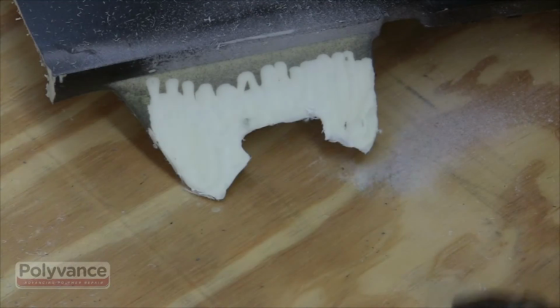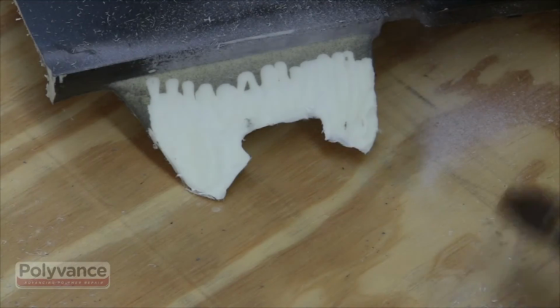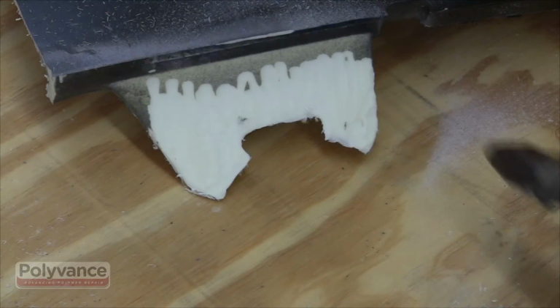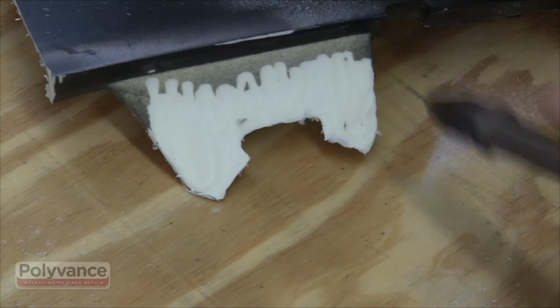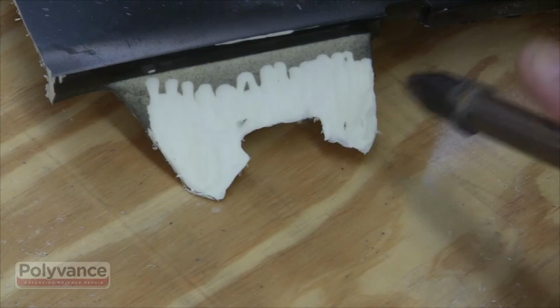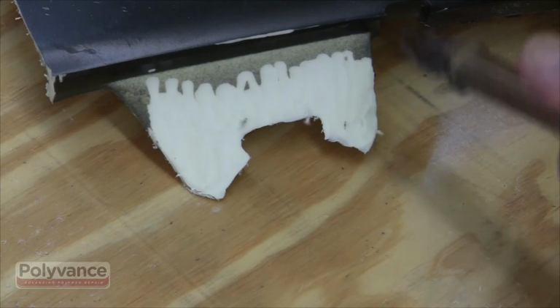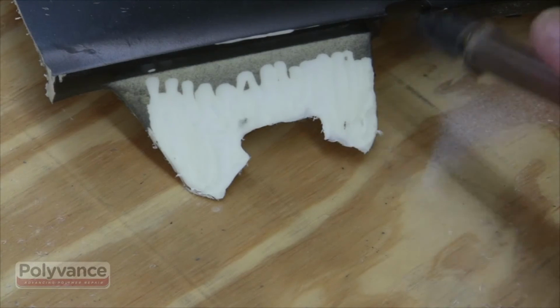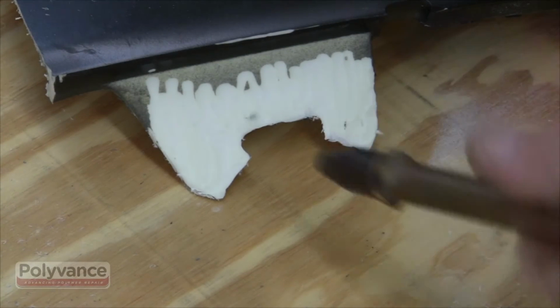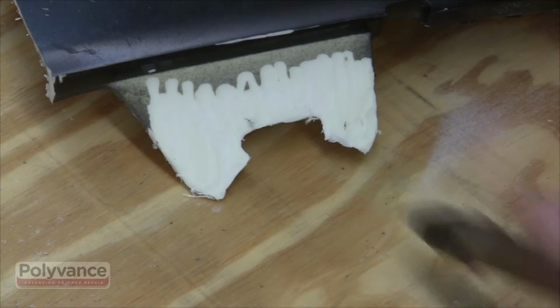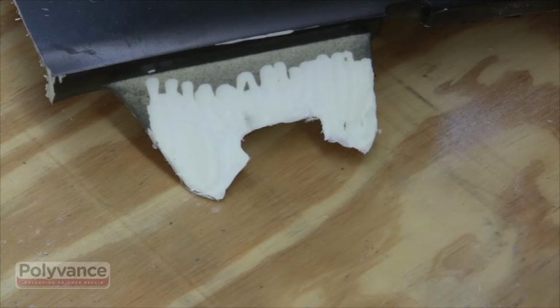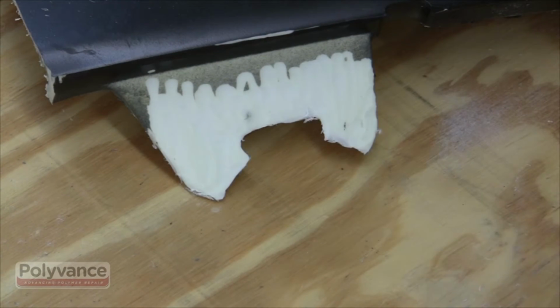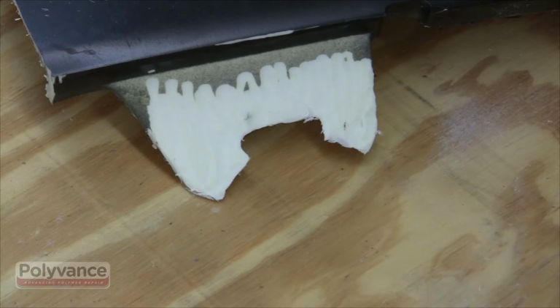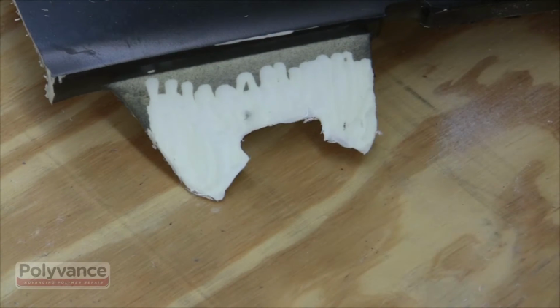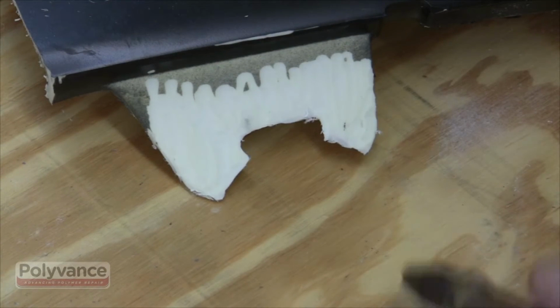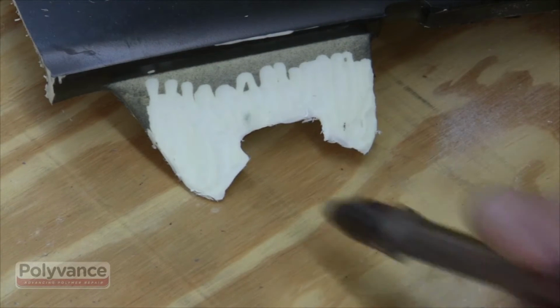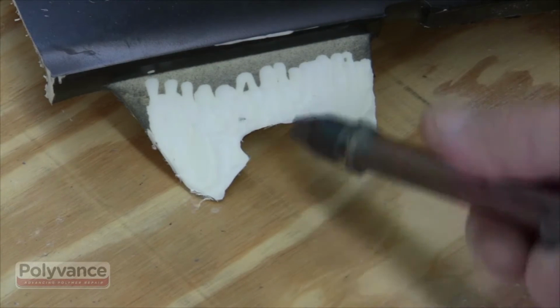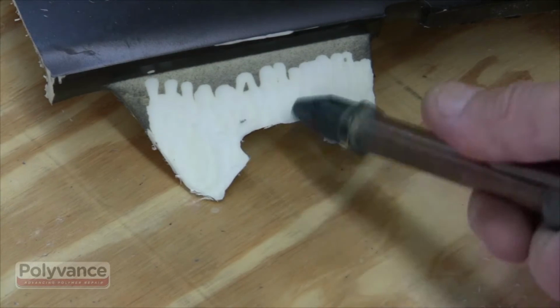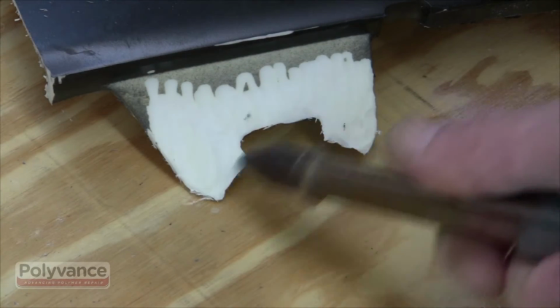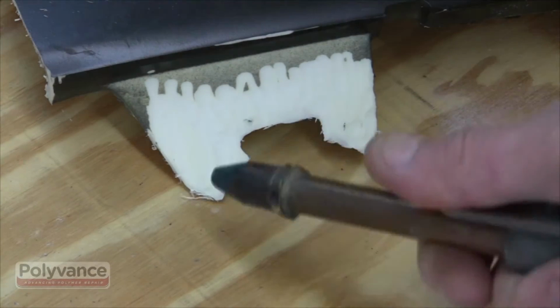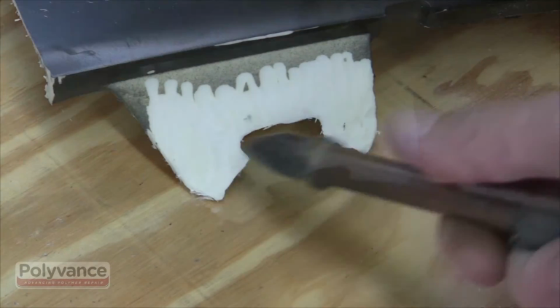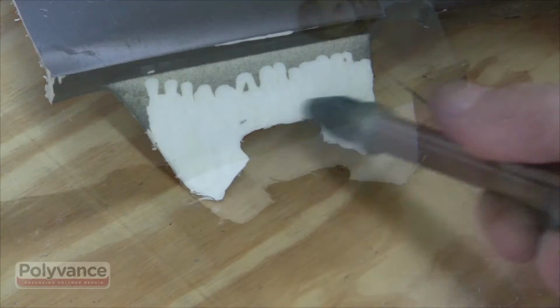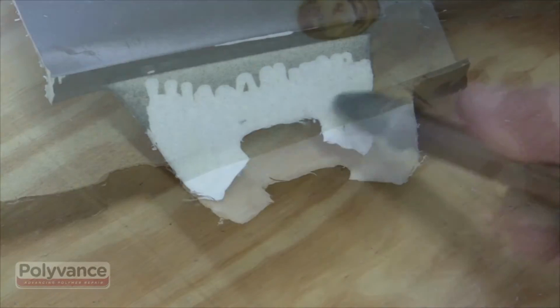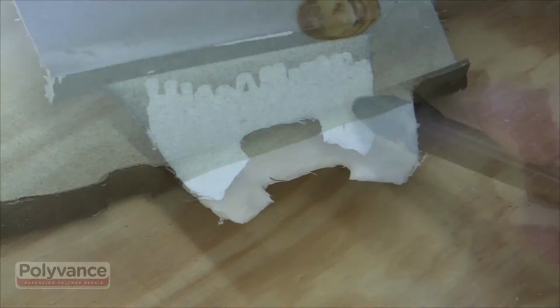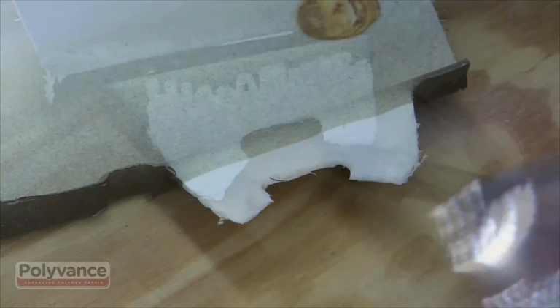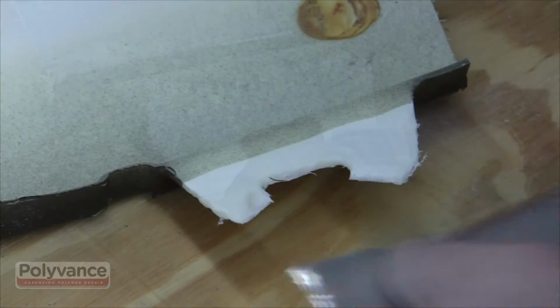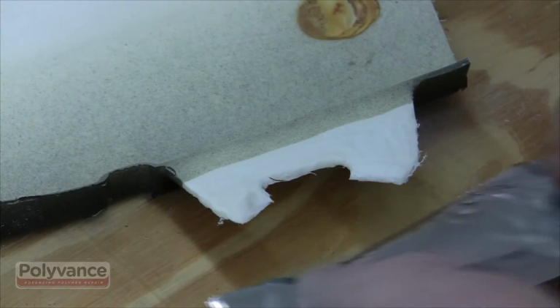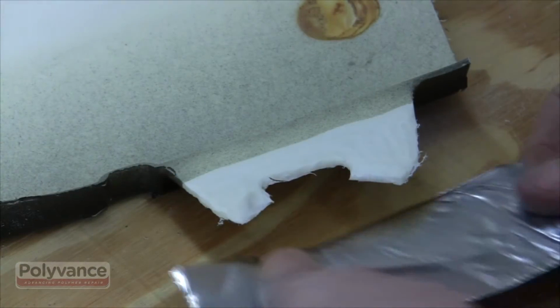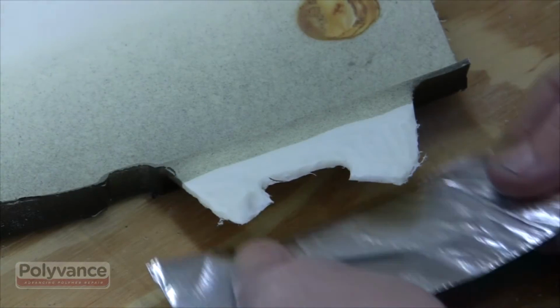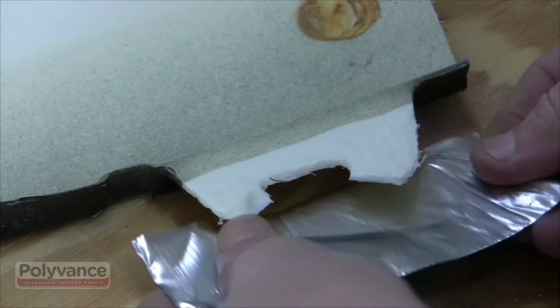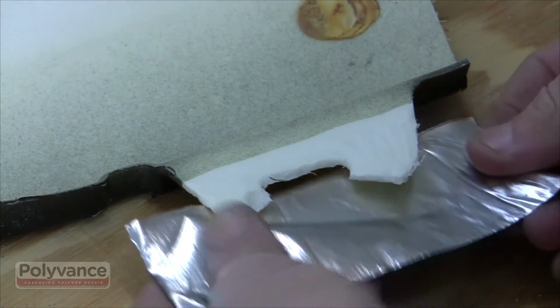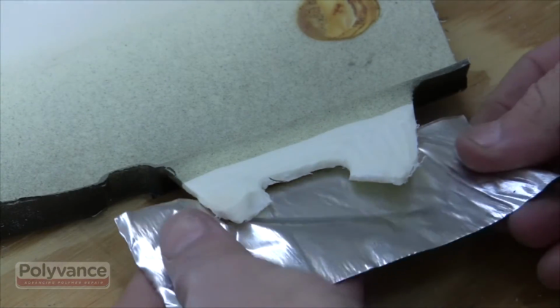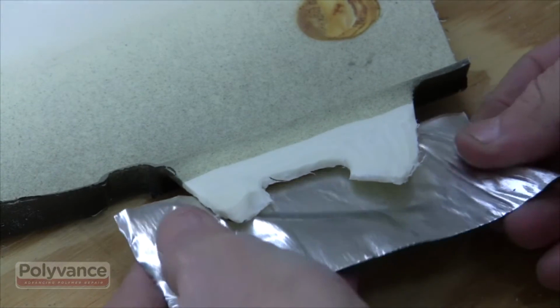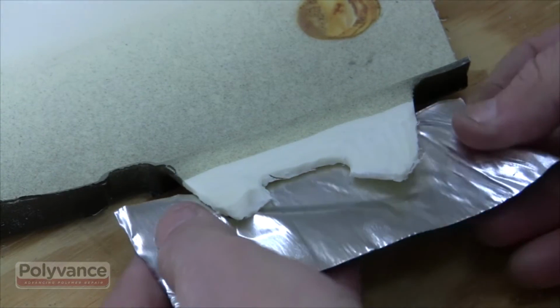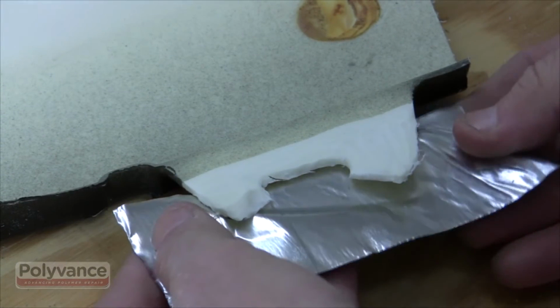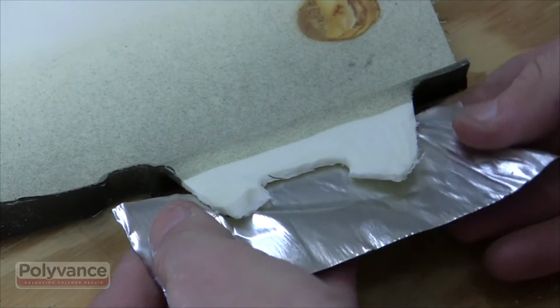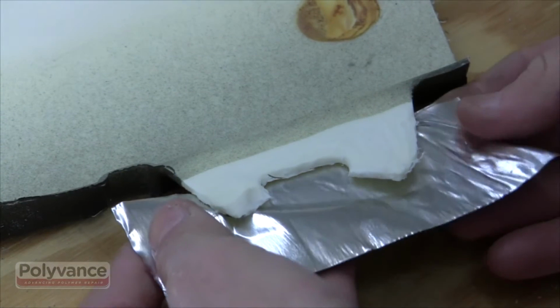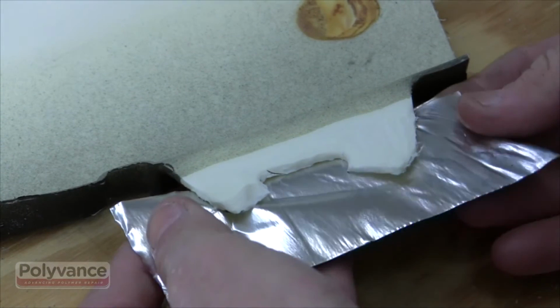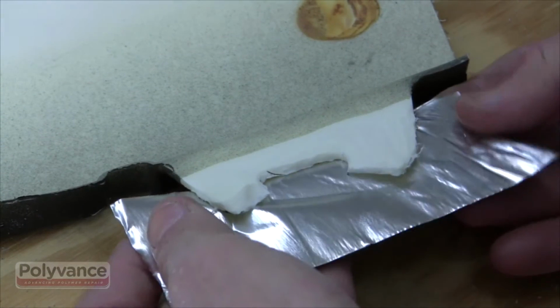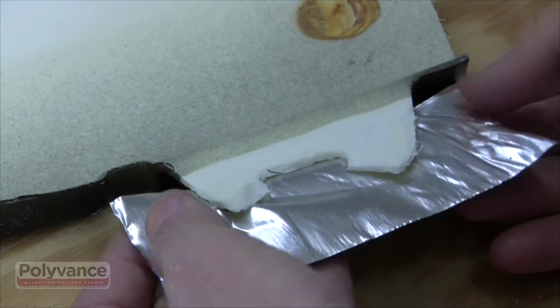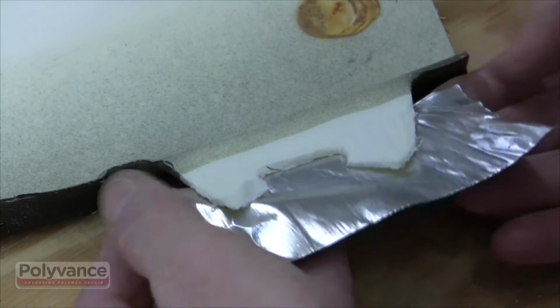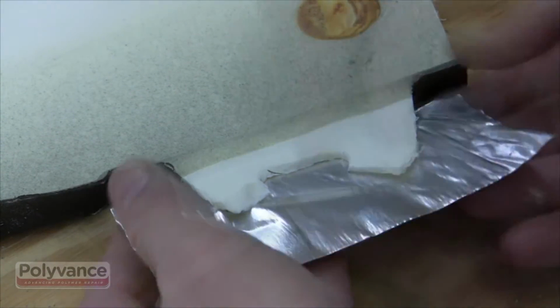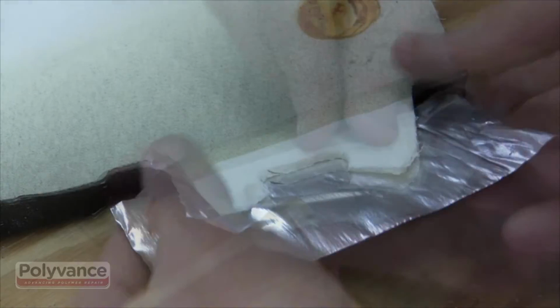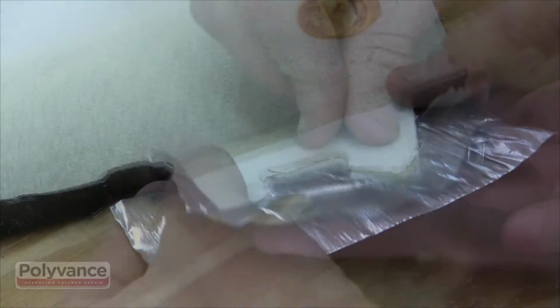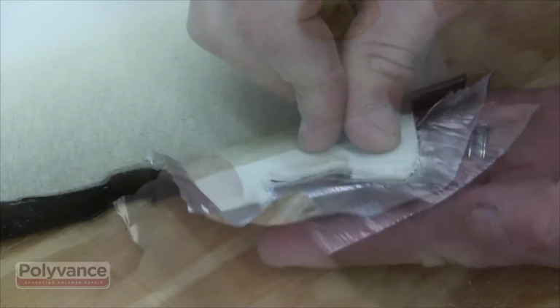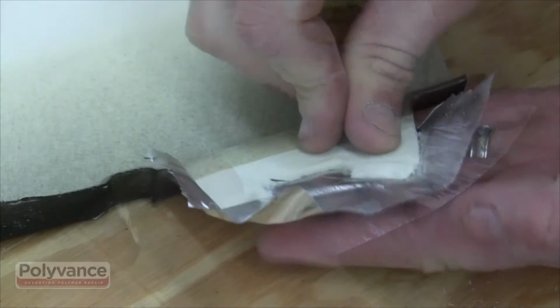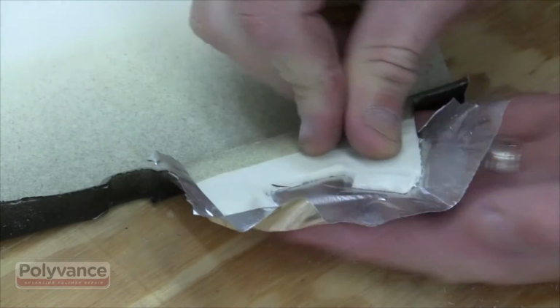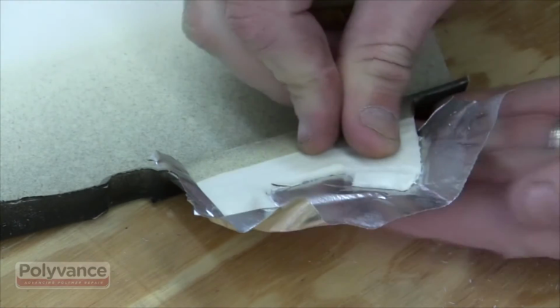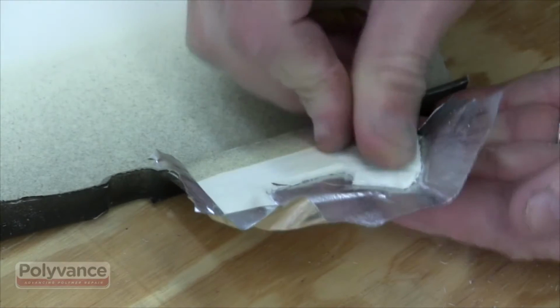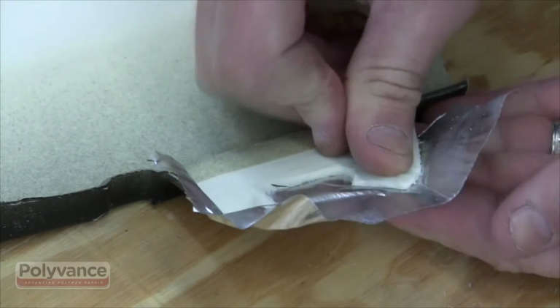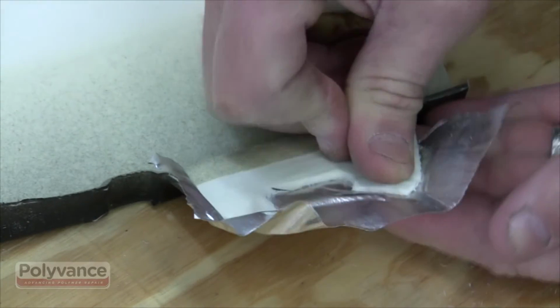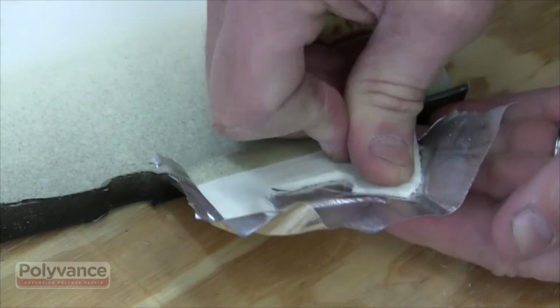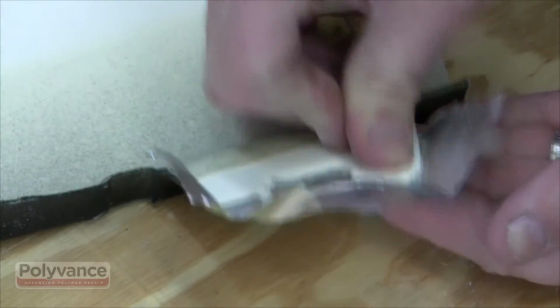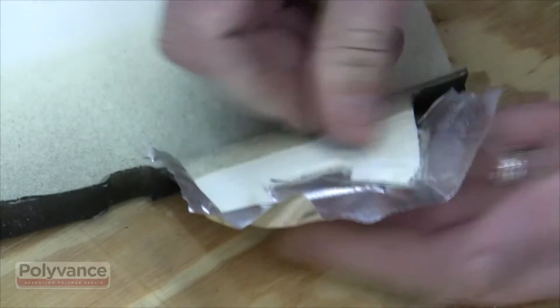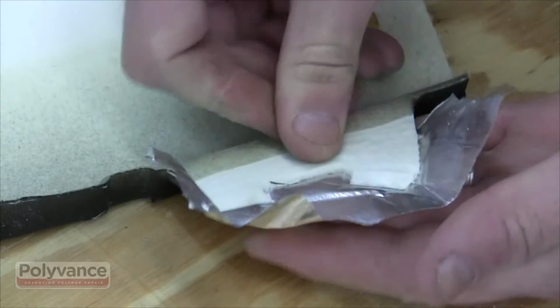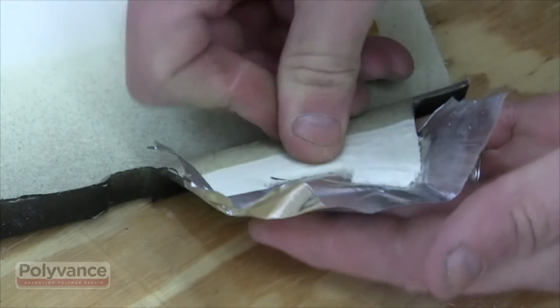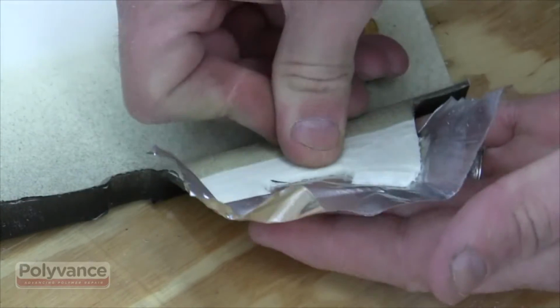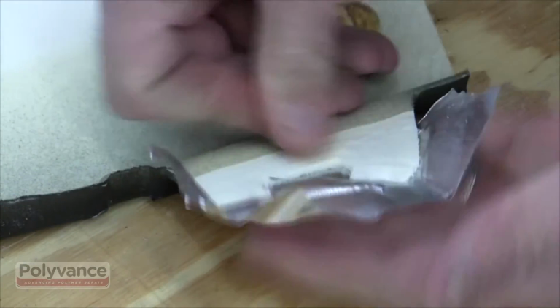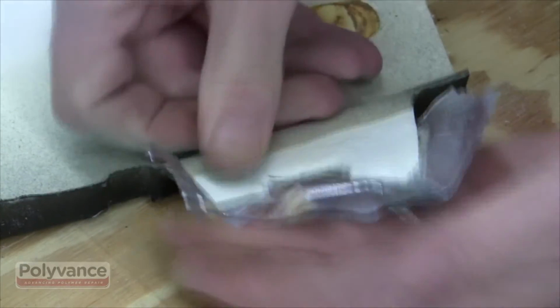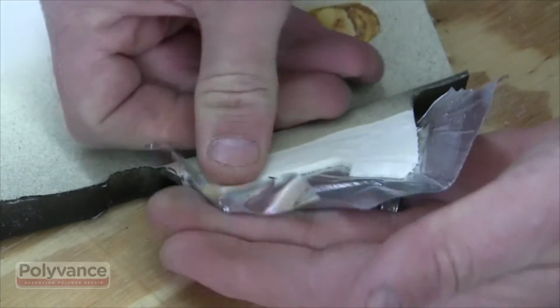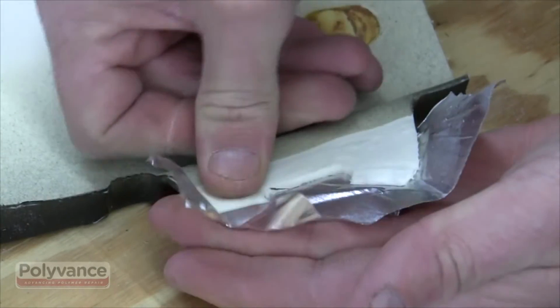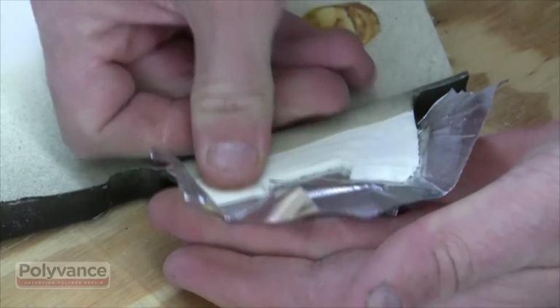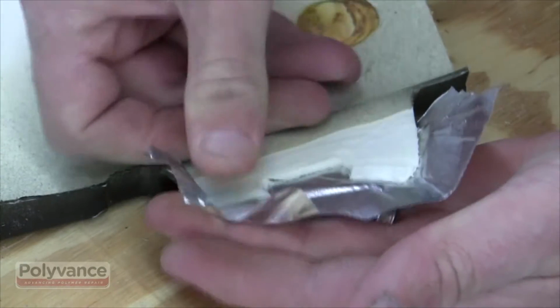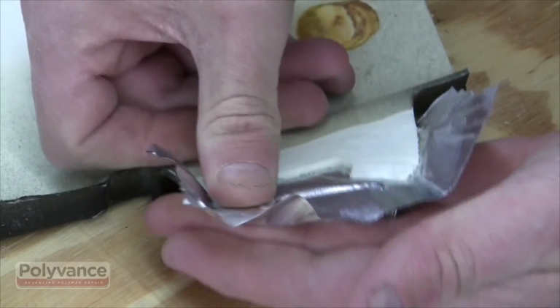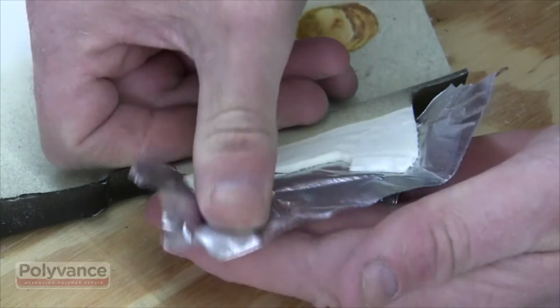Apply aluminum body tape to the location where you'll be creating the new tab. The aluminum tape is stiff and can handle the heat of the welding.